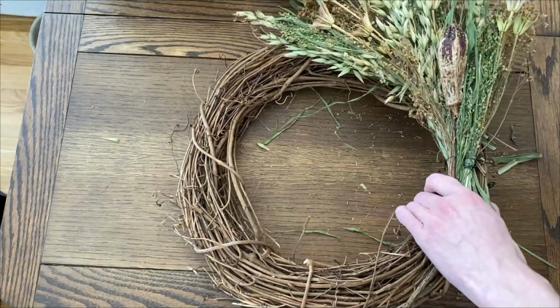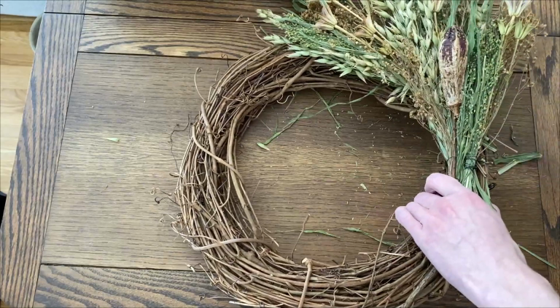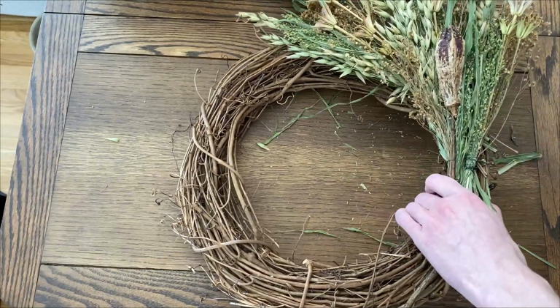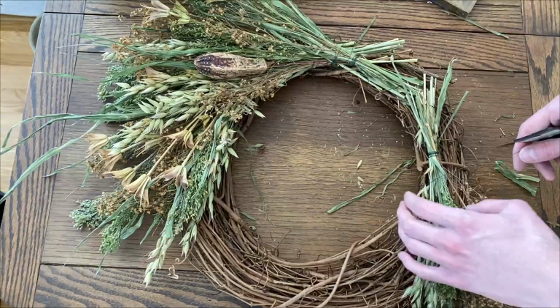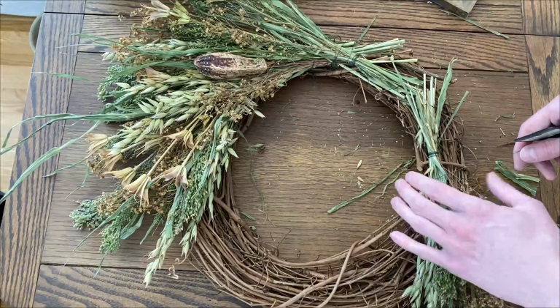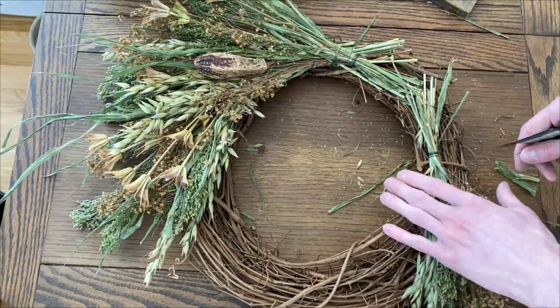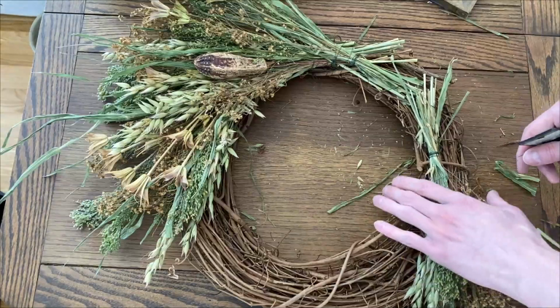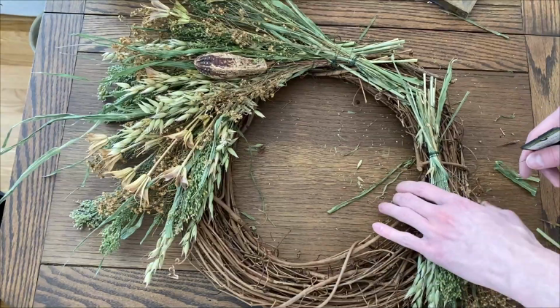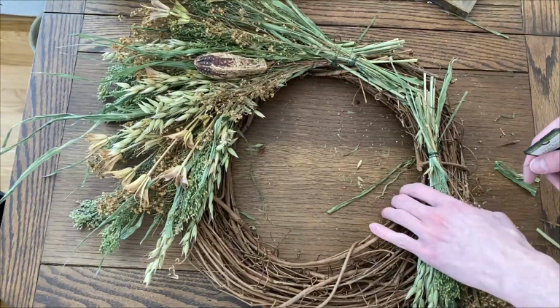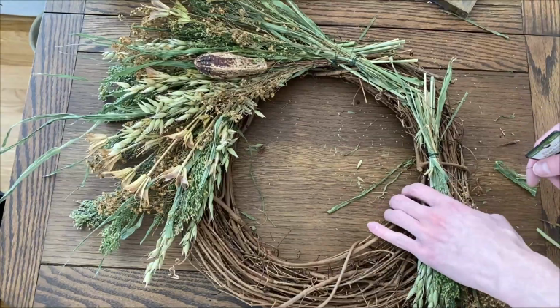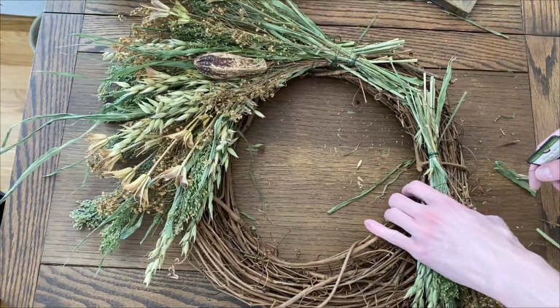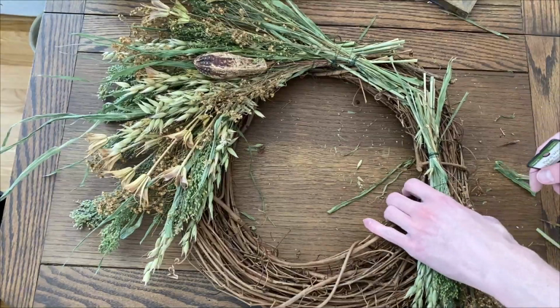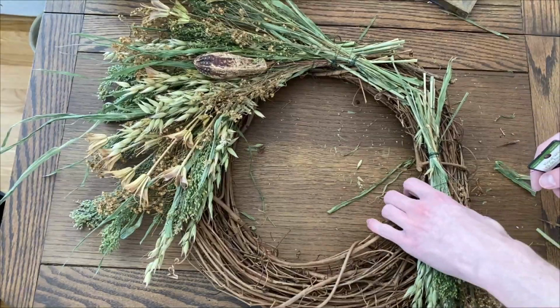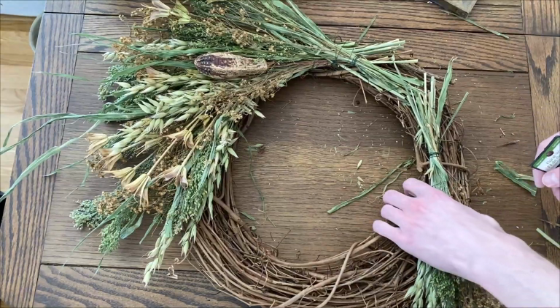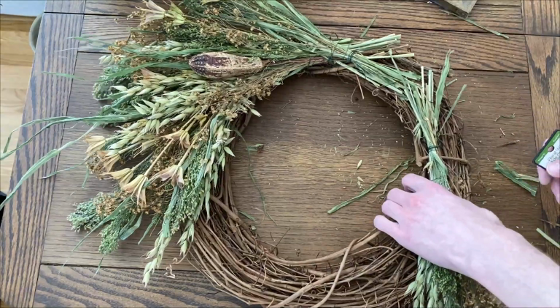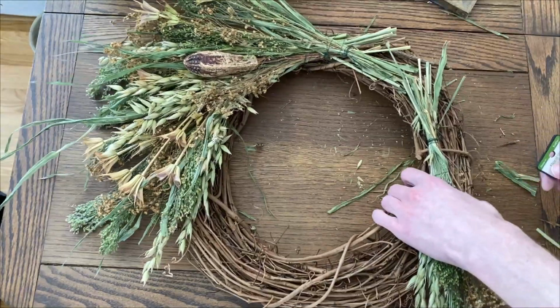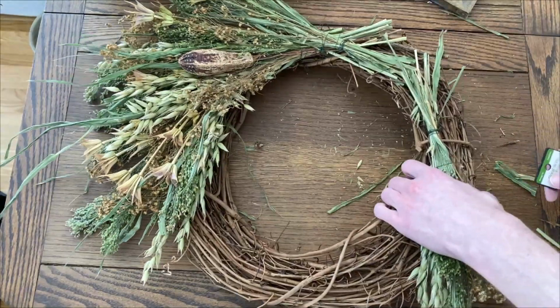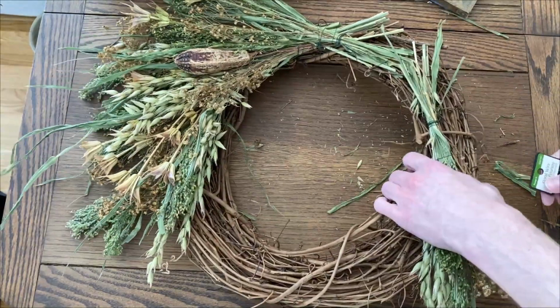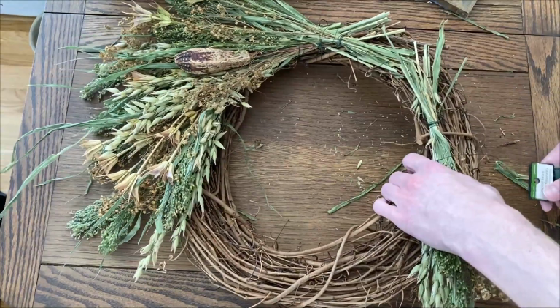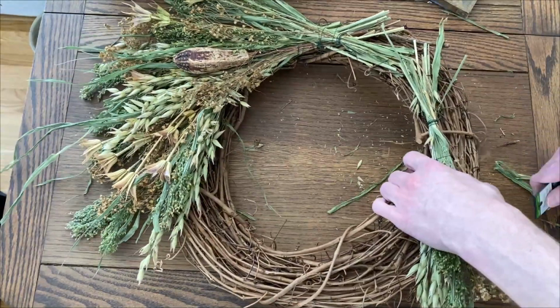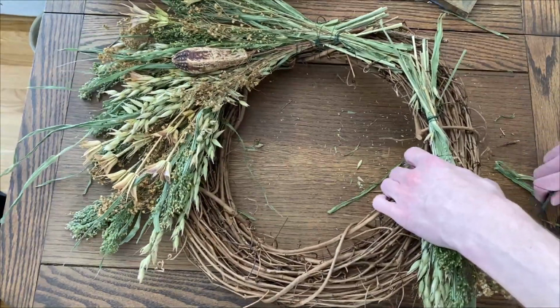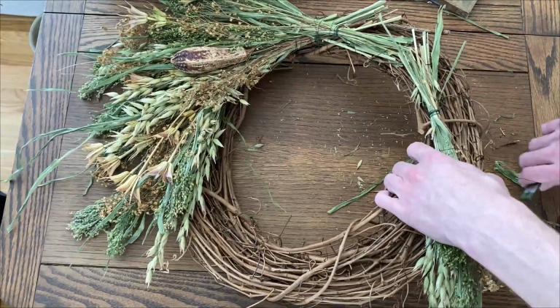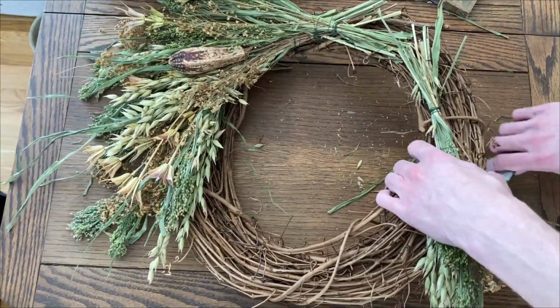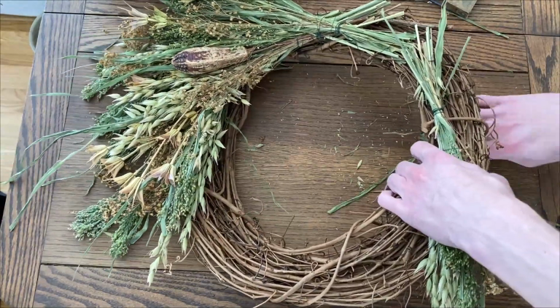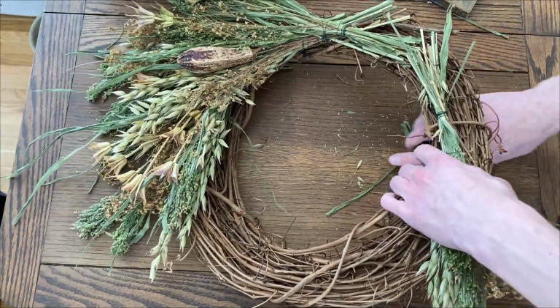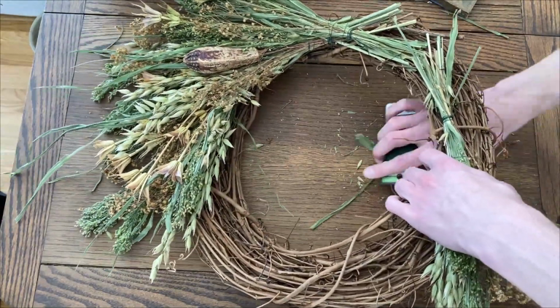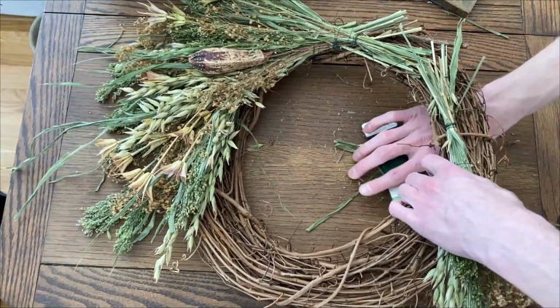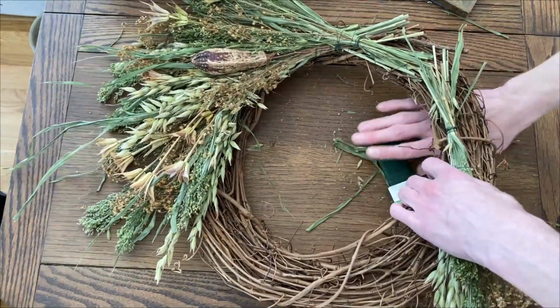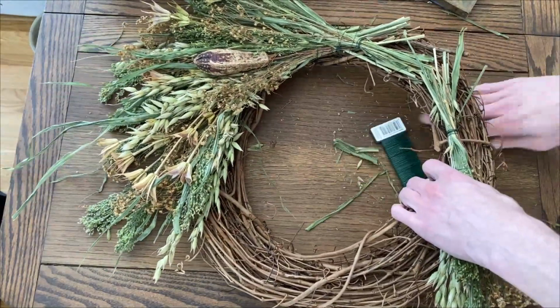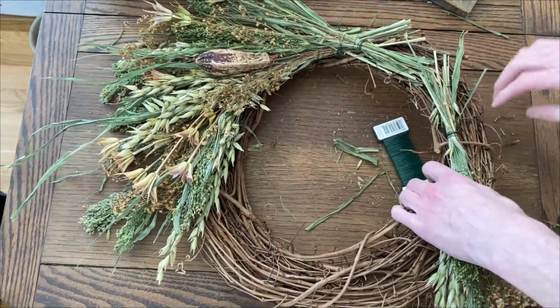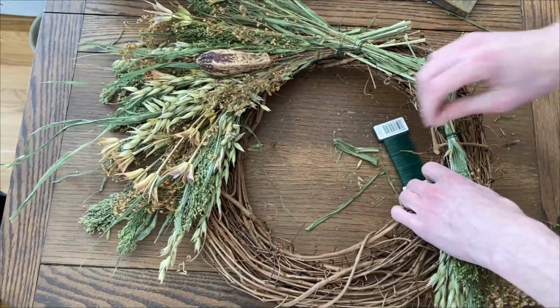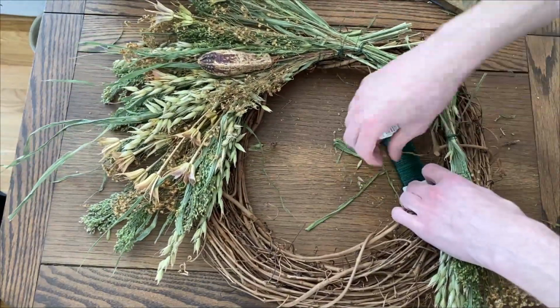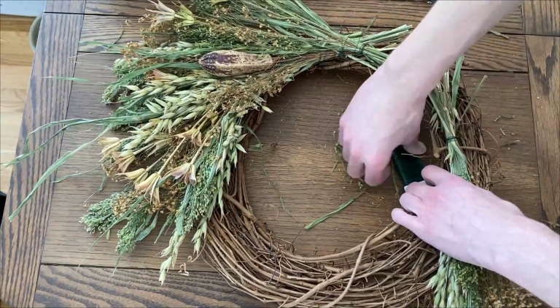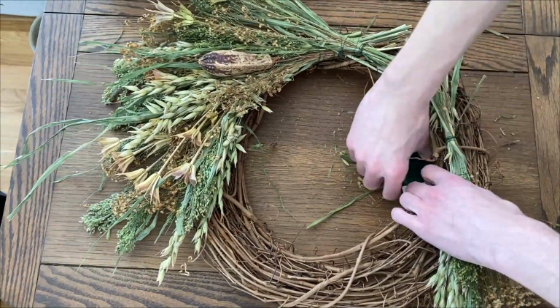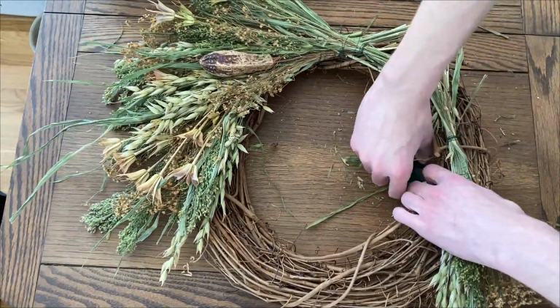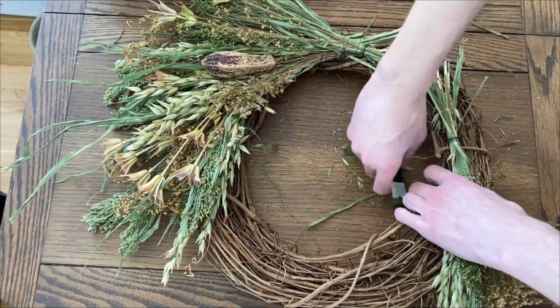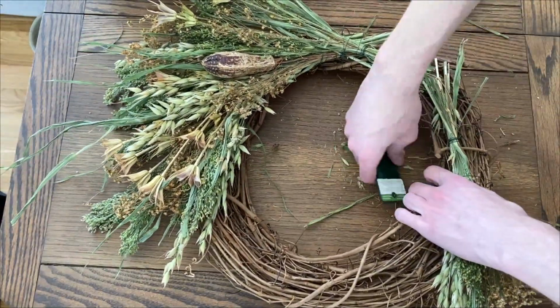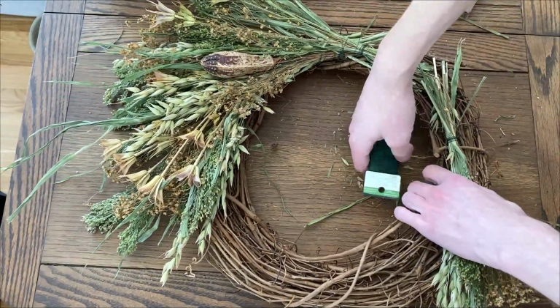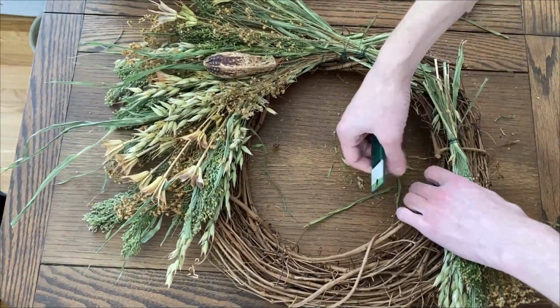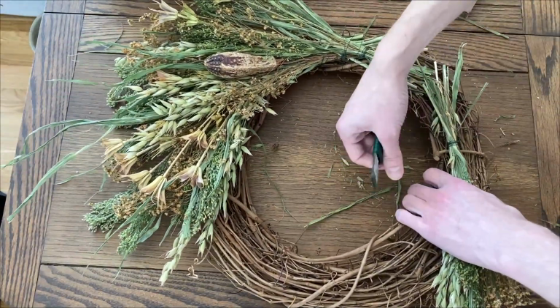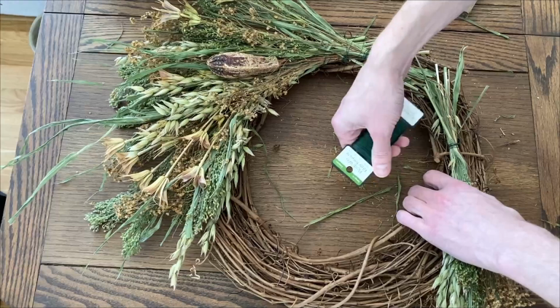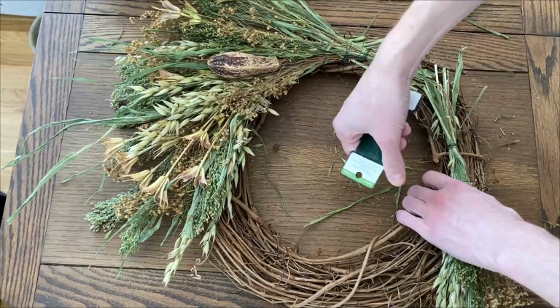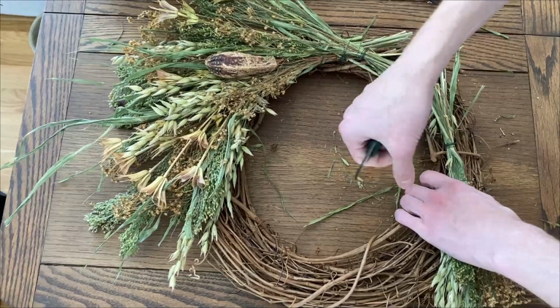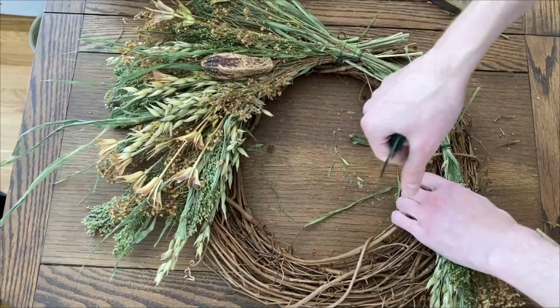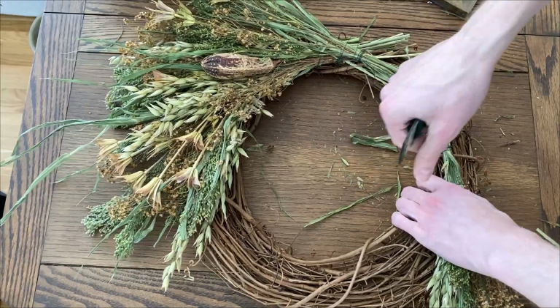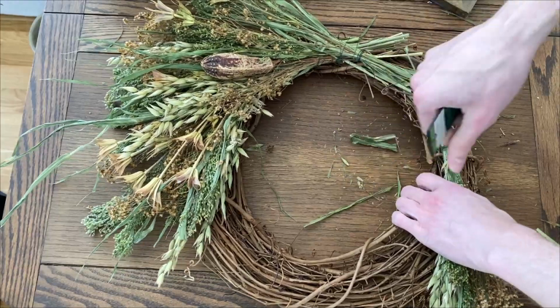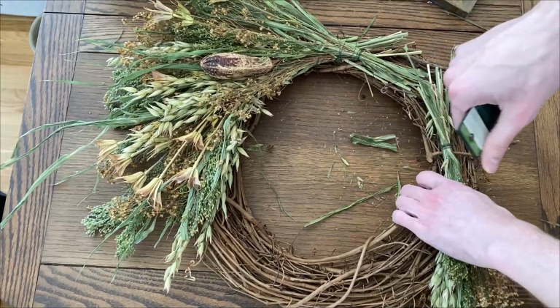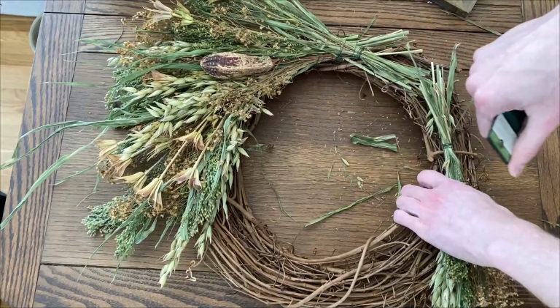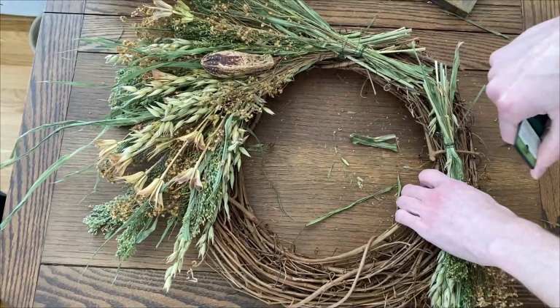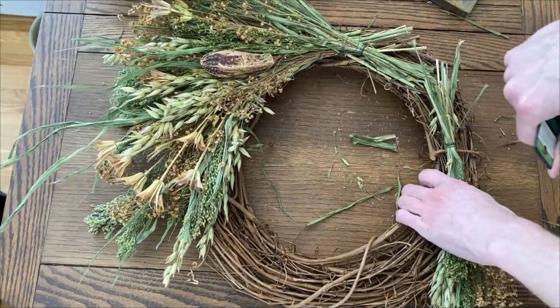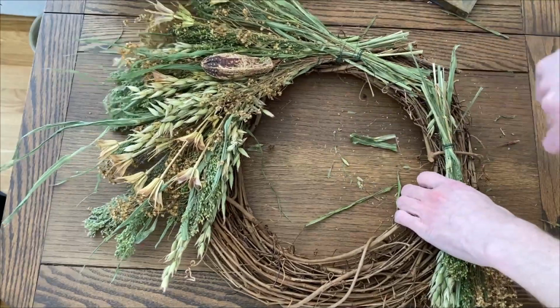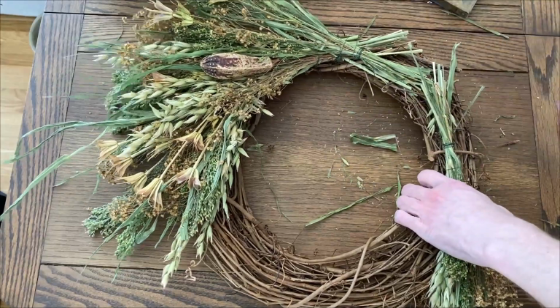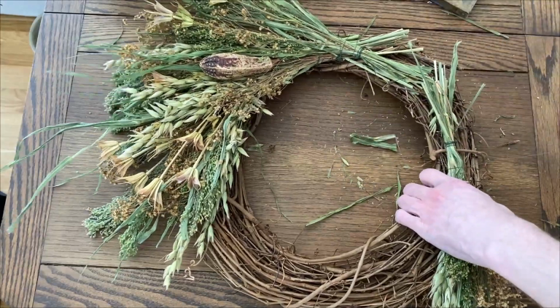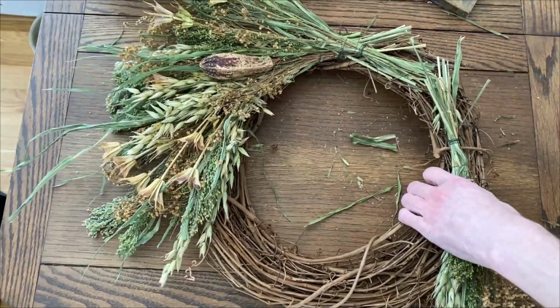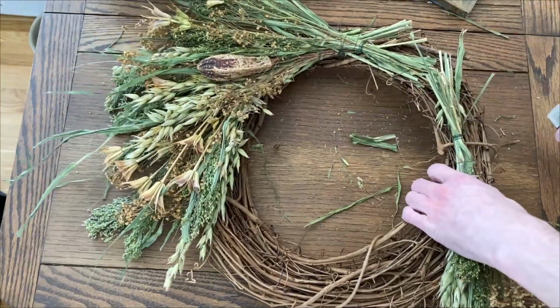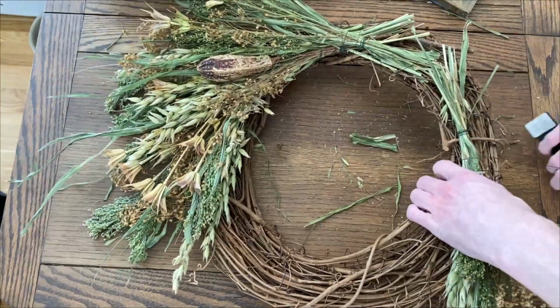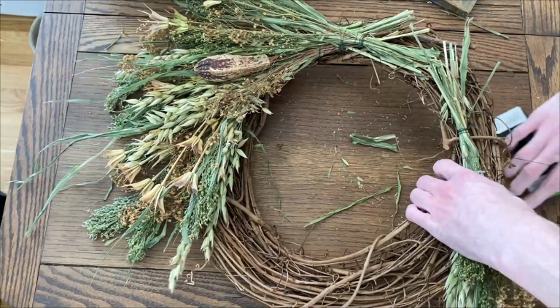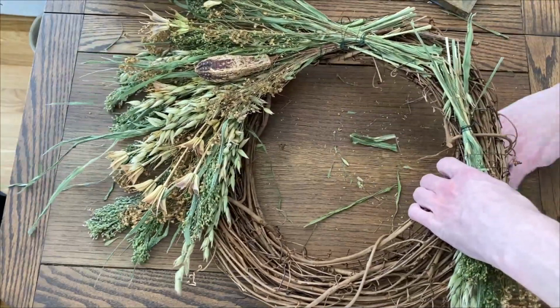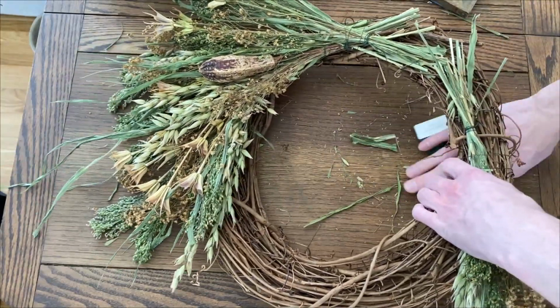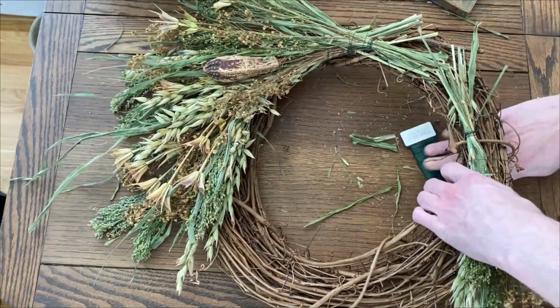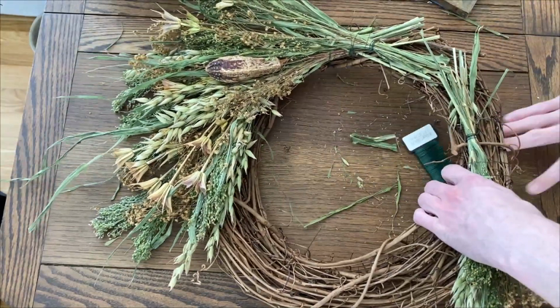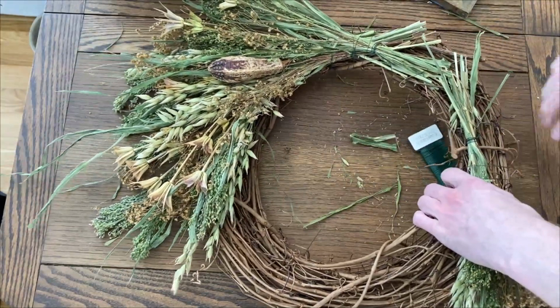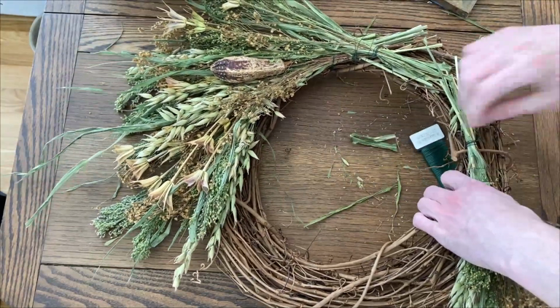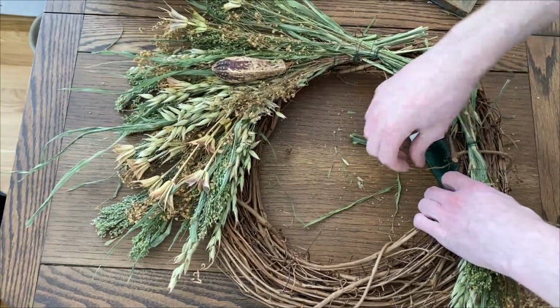Then we'll start working on the other side, adding the floral bundles and securing them with wire just like we did before.